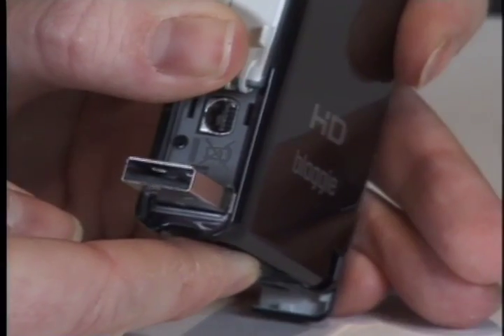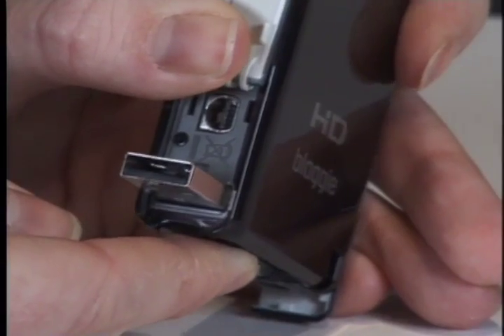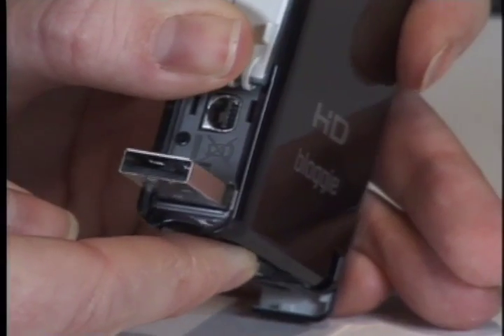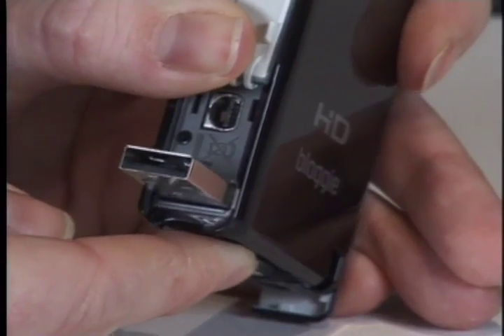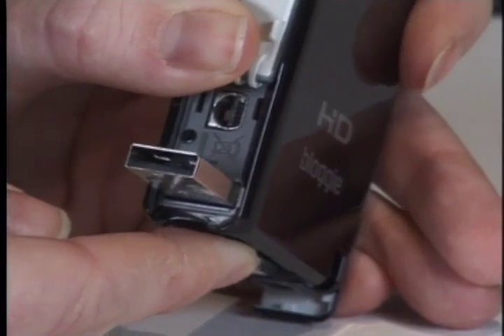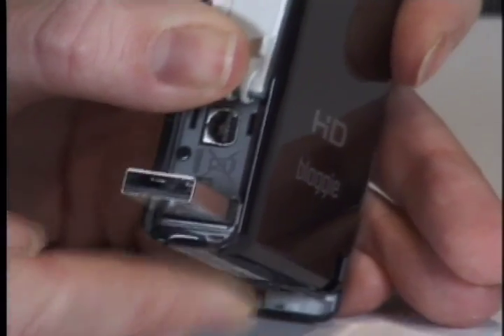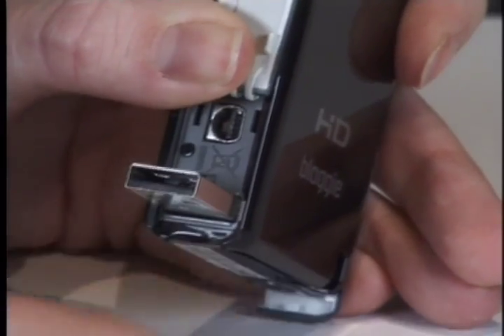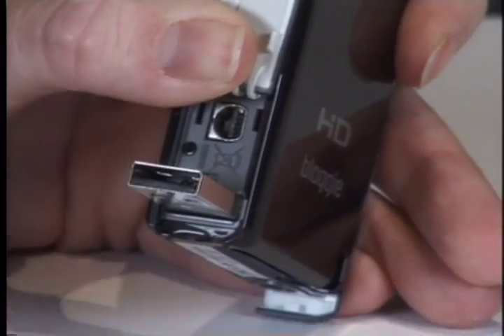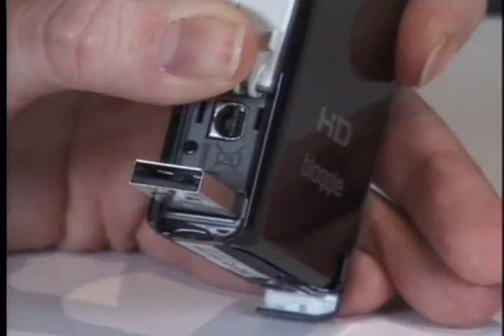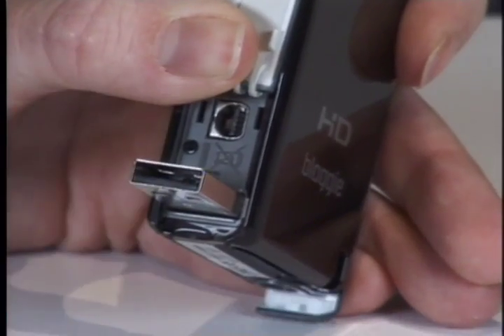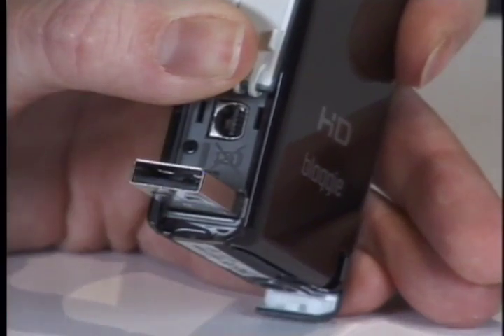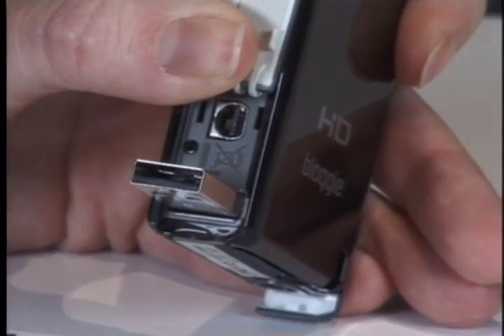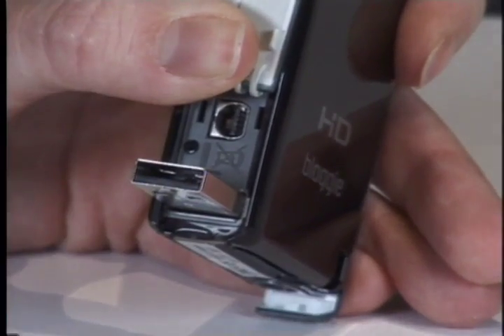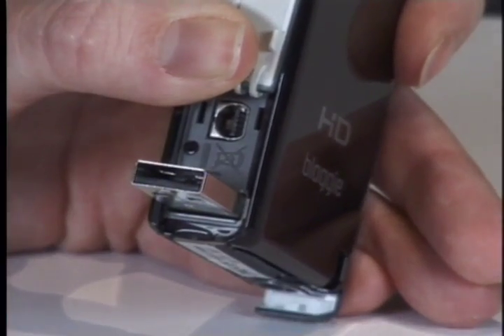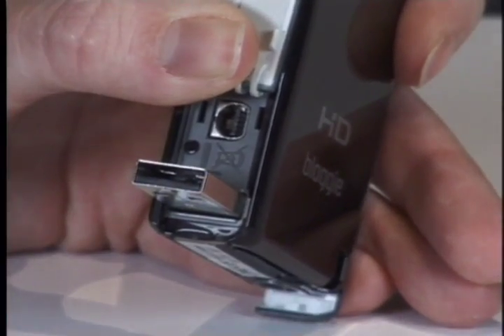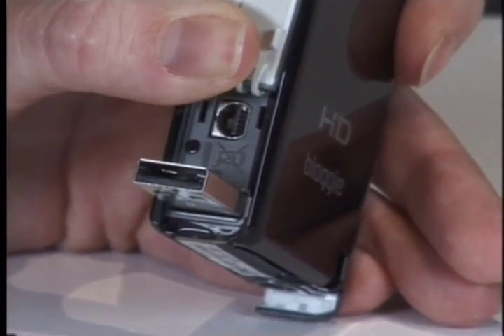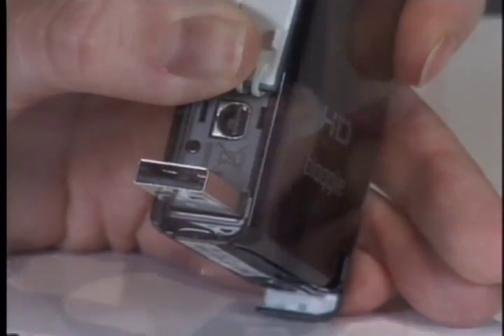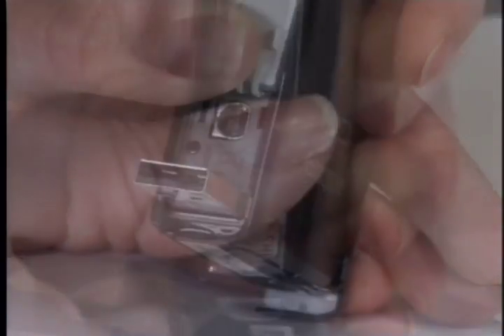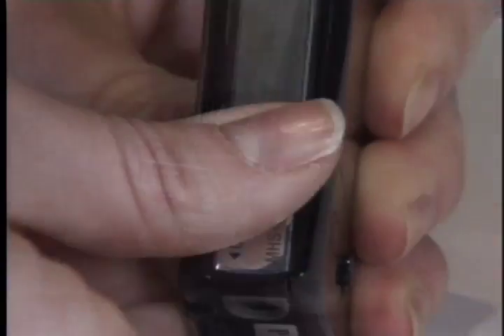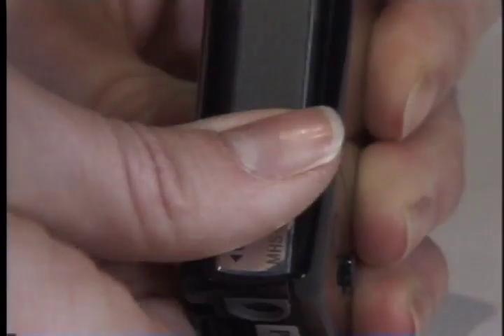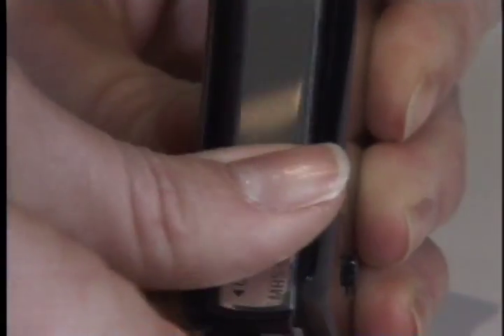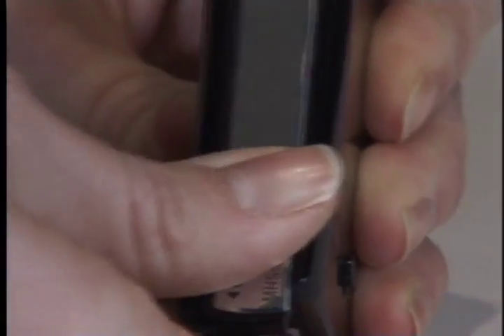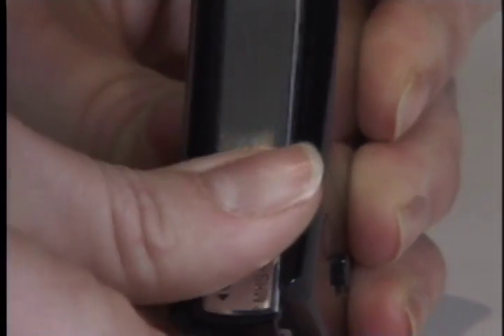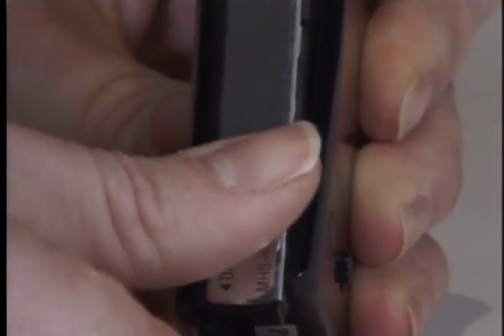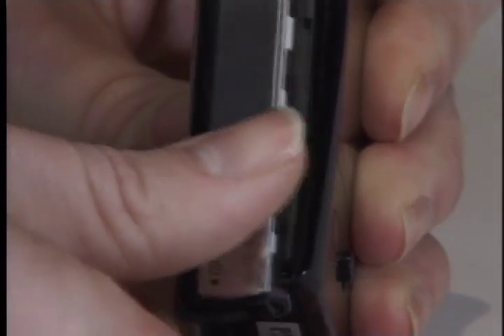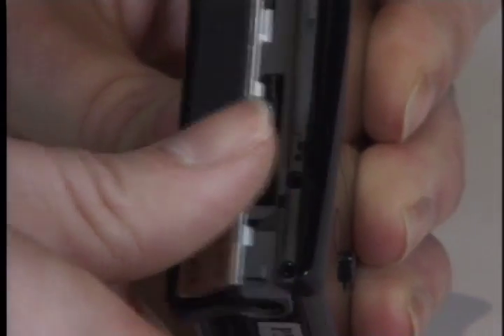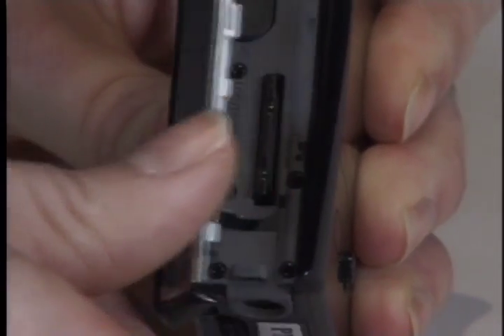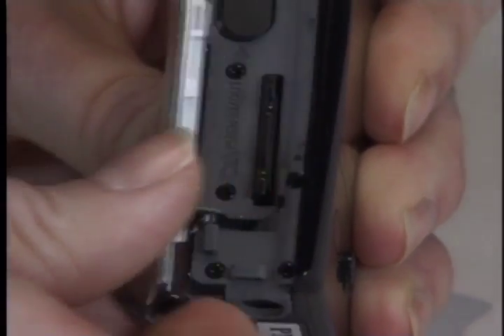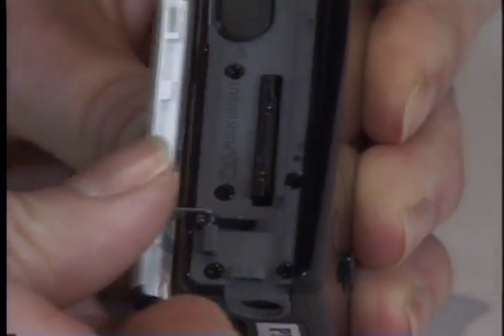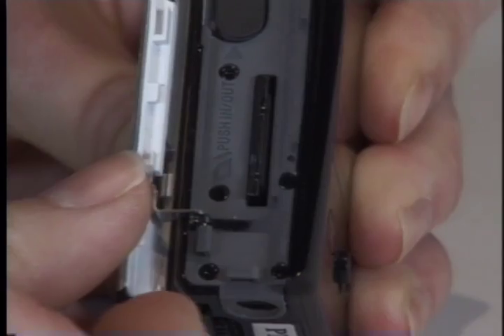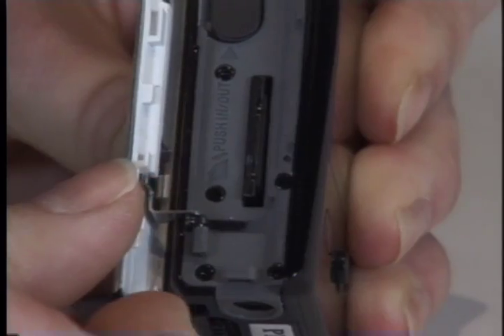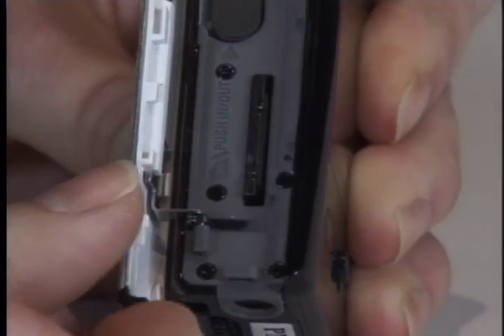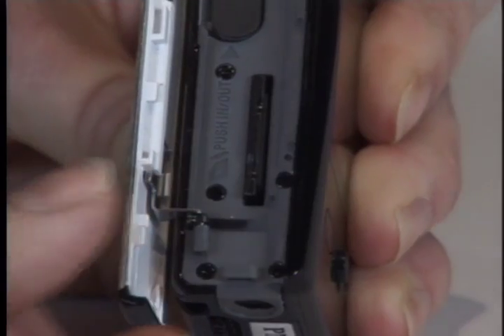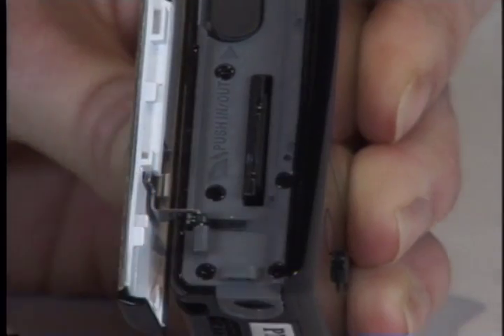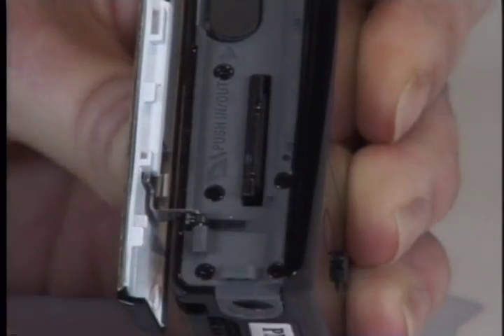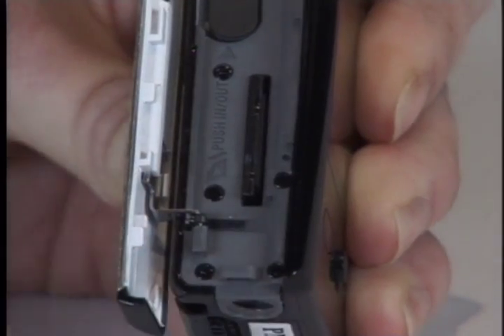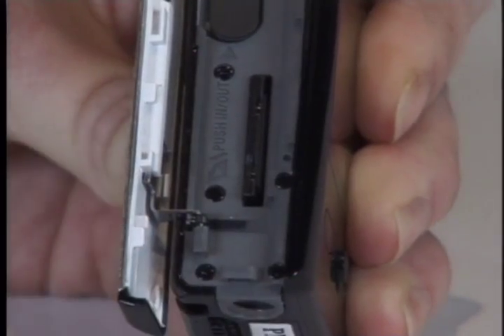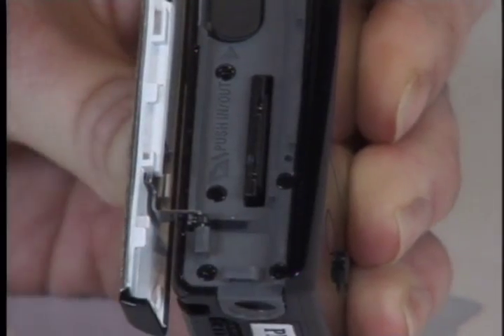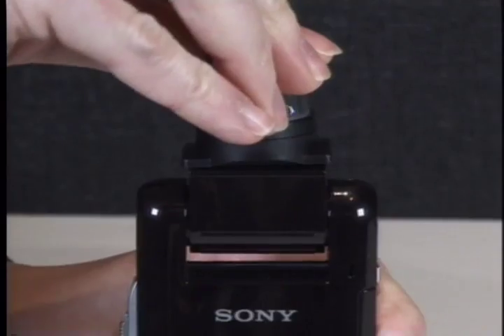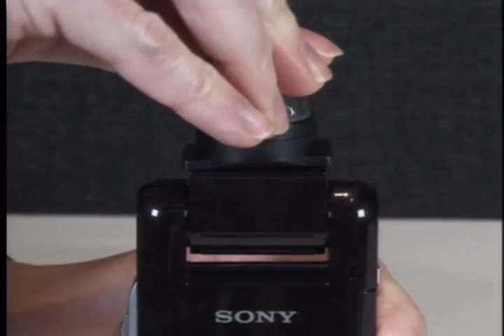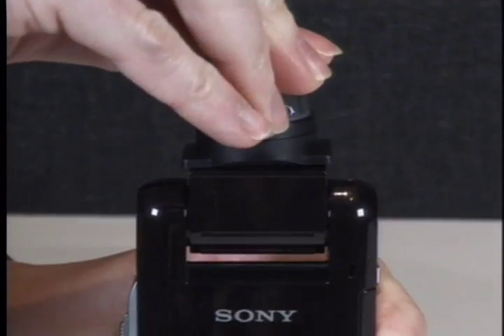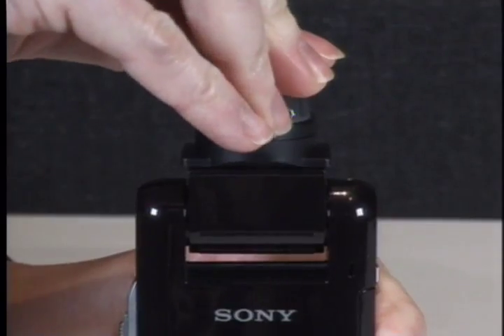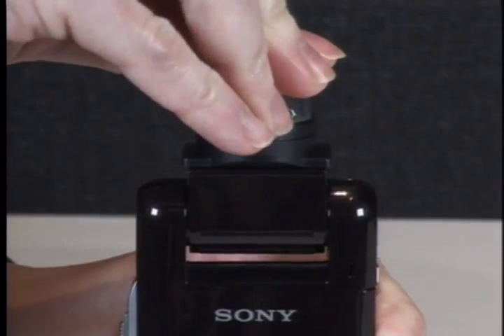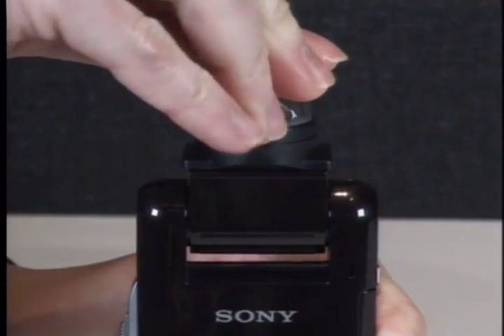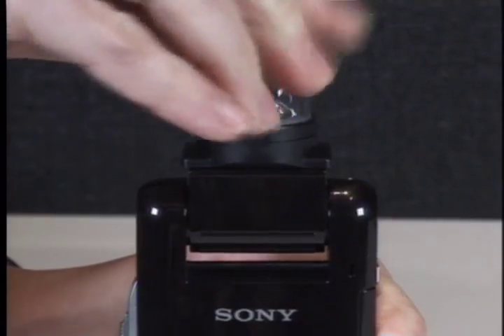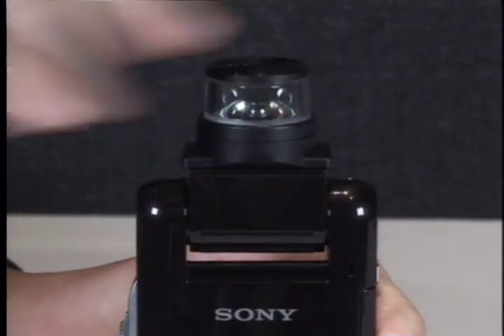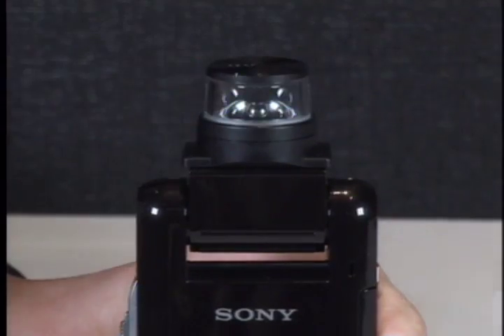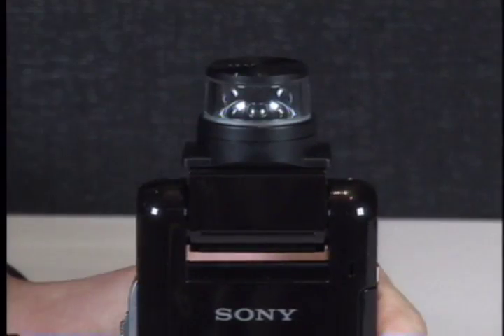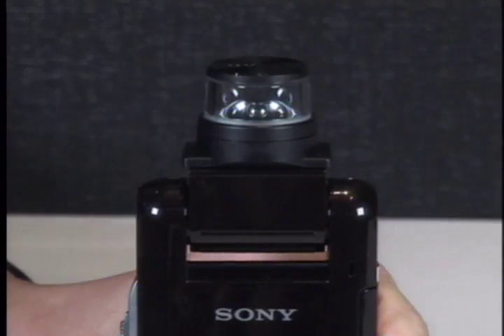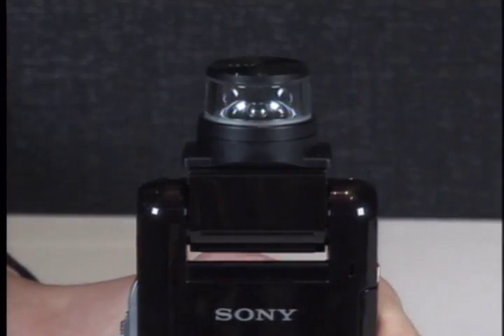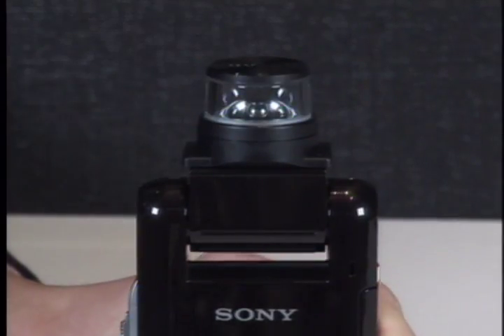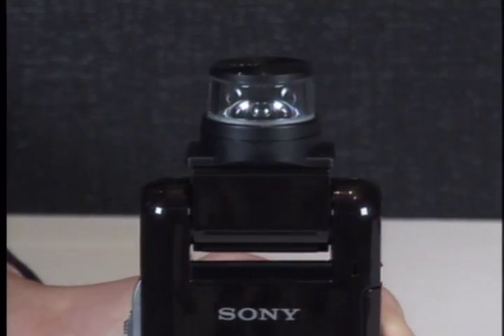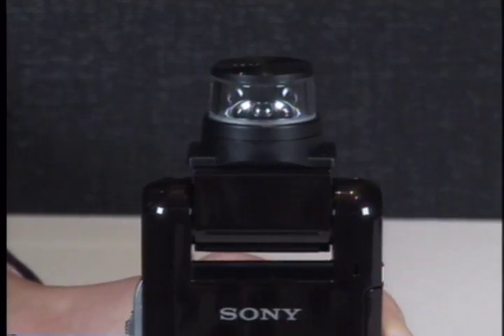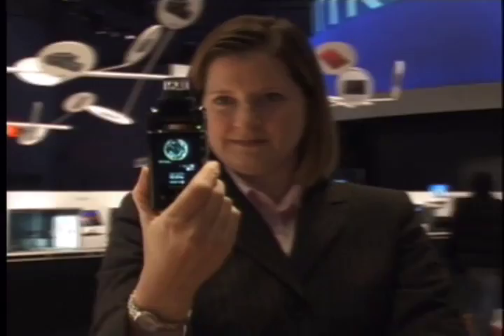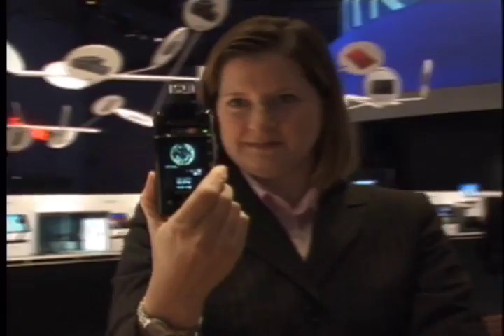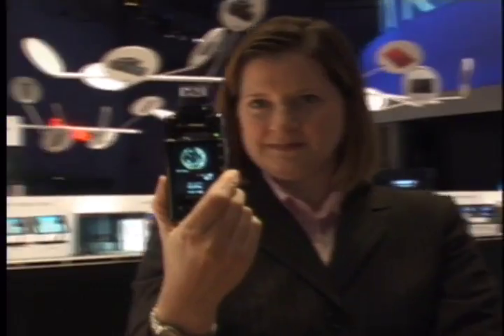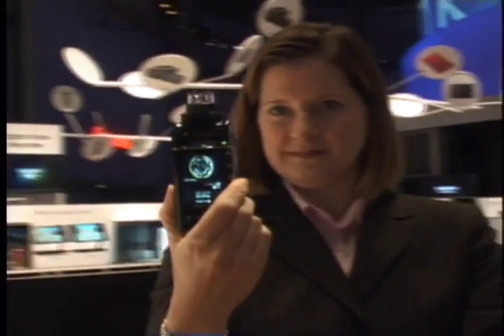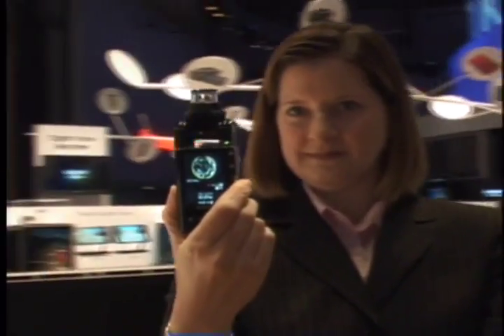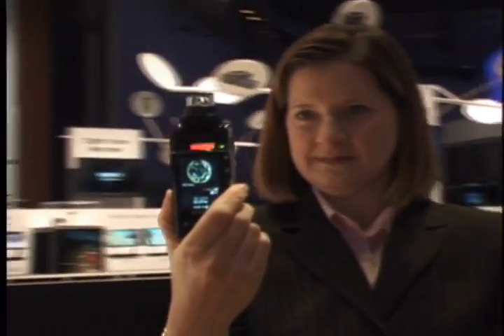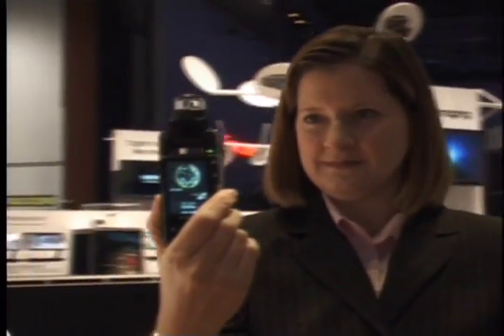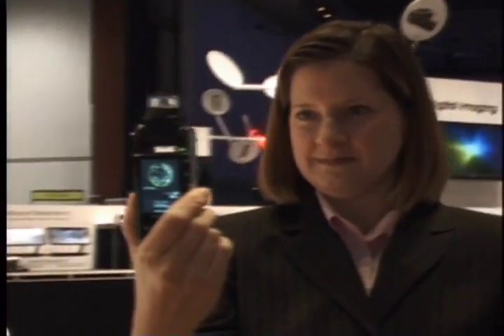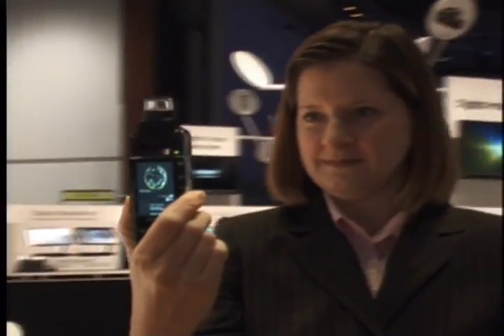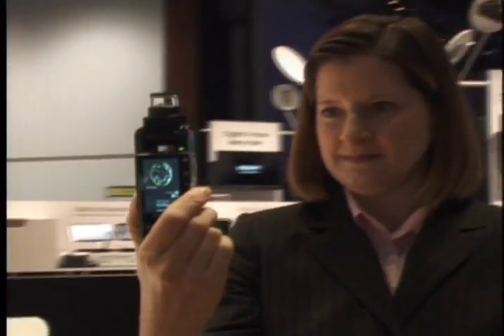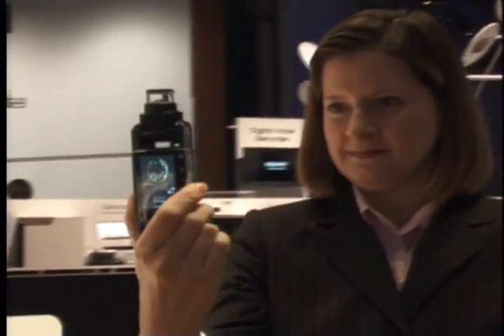You see yourself on the 2.7-inch LCD screen. It also takes 5-megapixel stills, it's got image stabilization, face detection, and a few other bells and whistles.